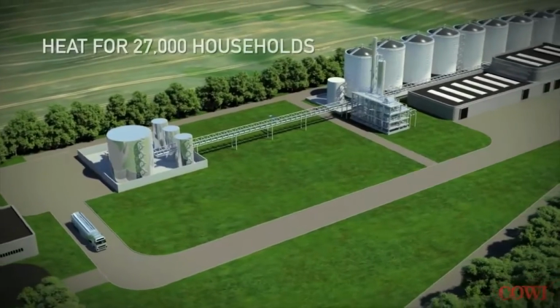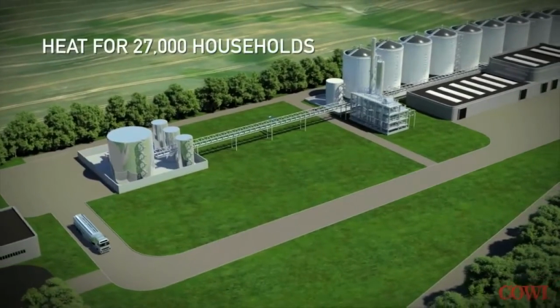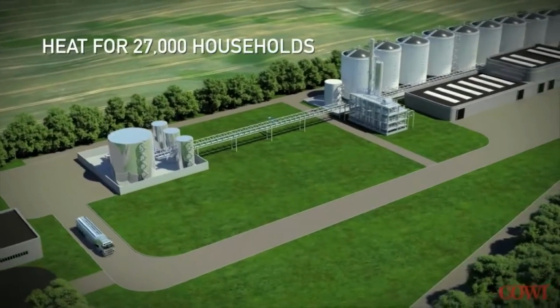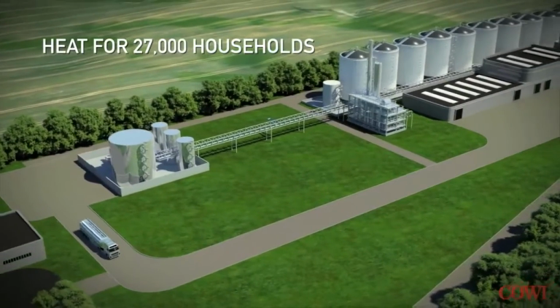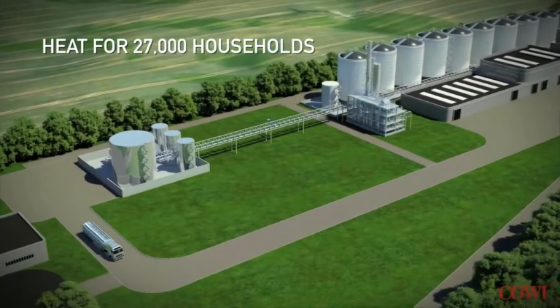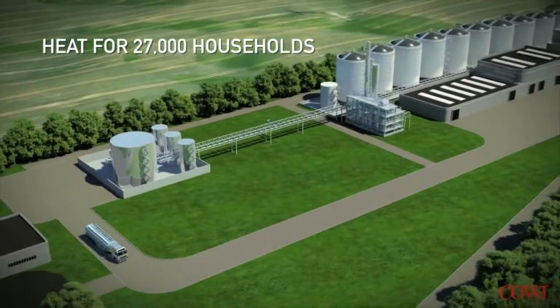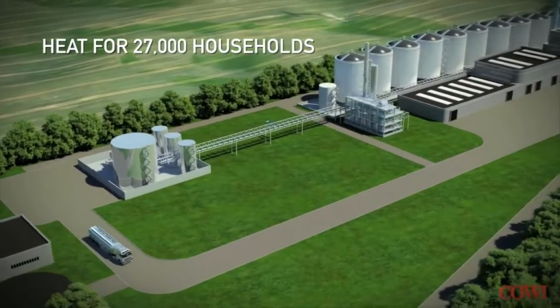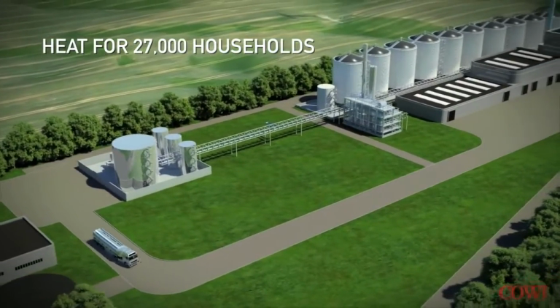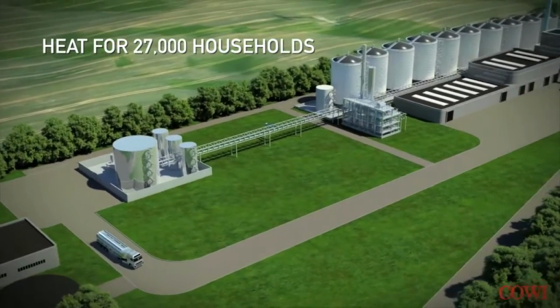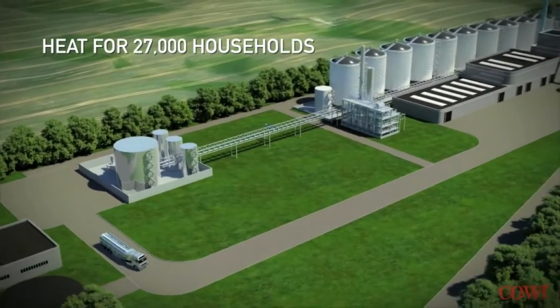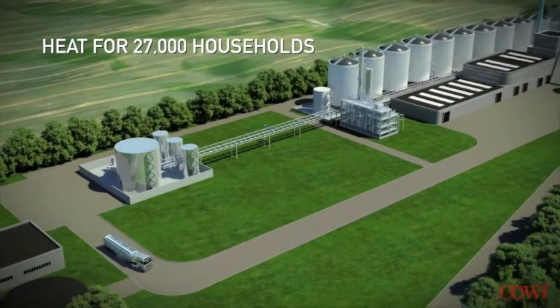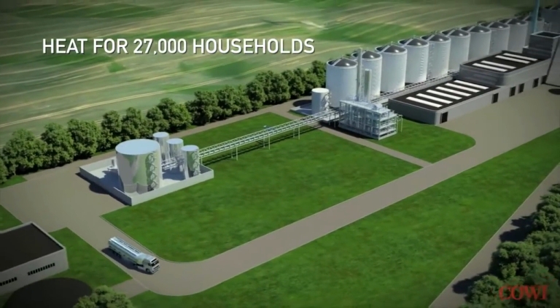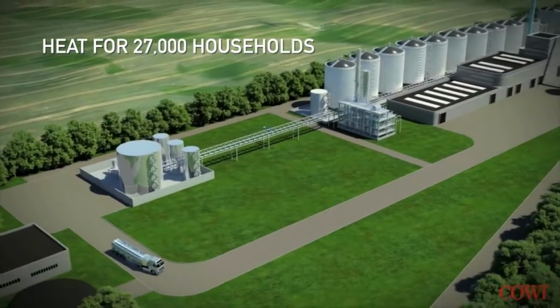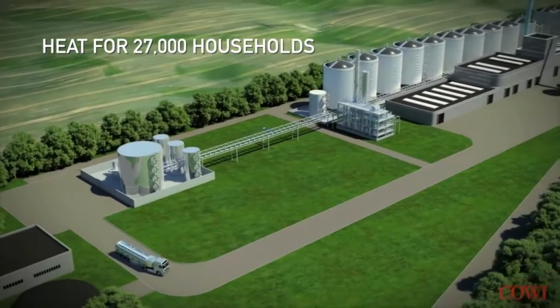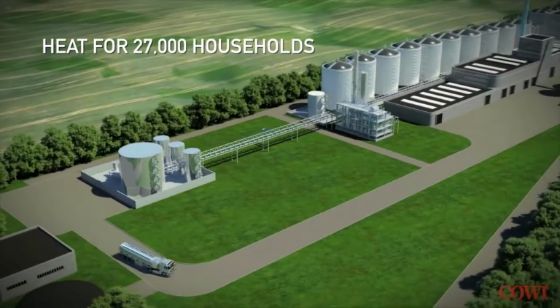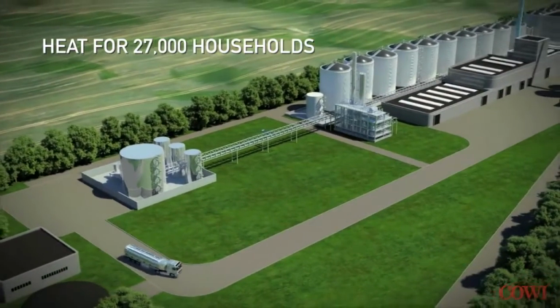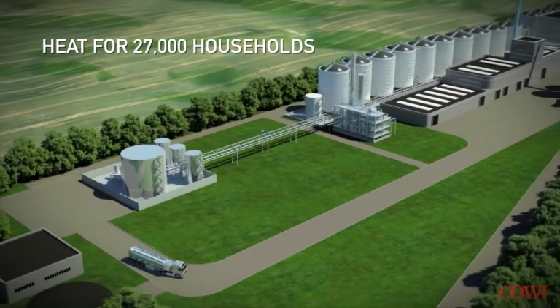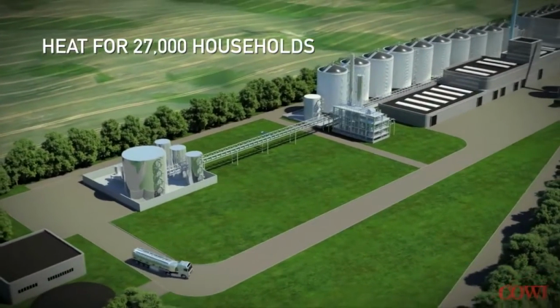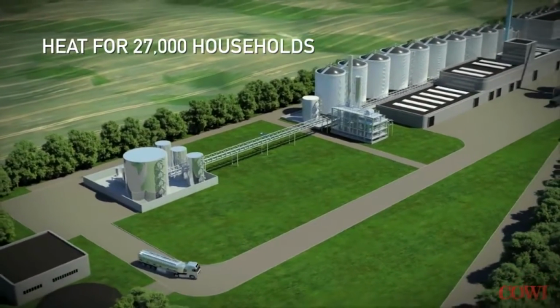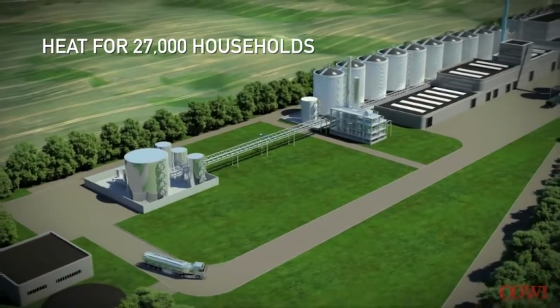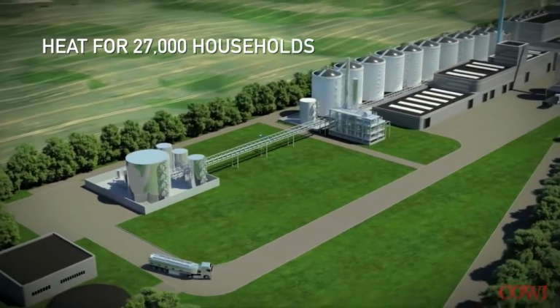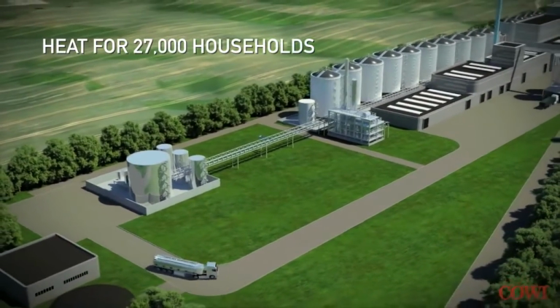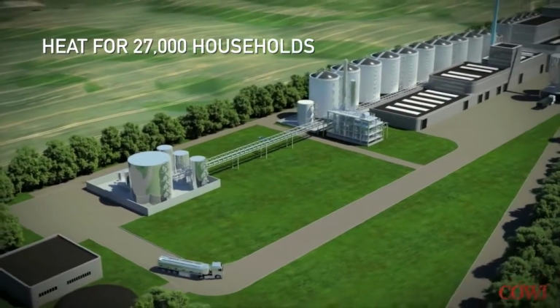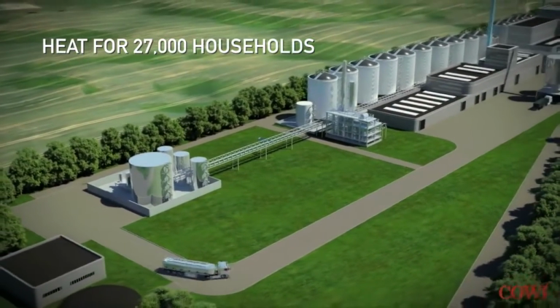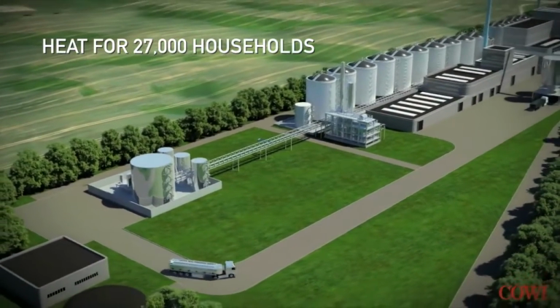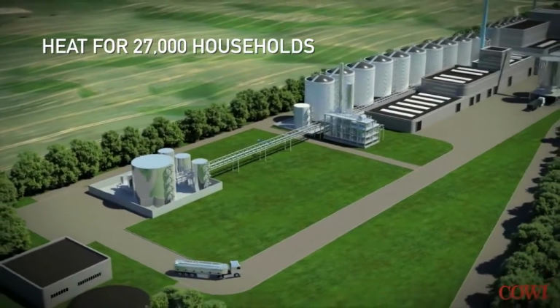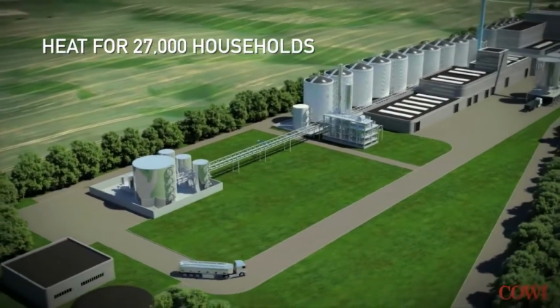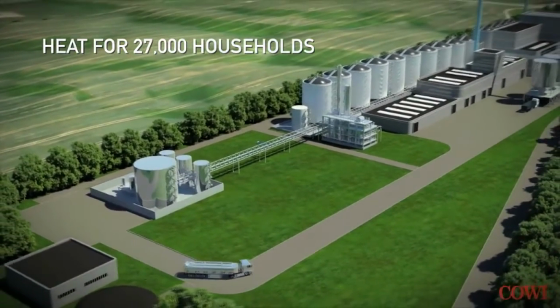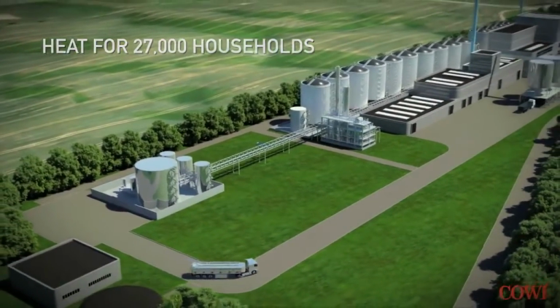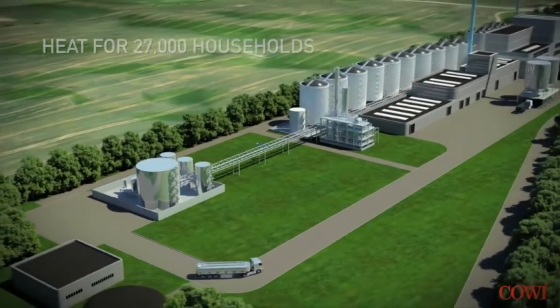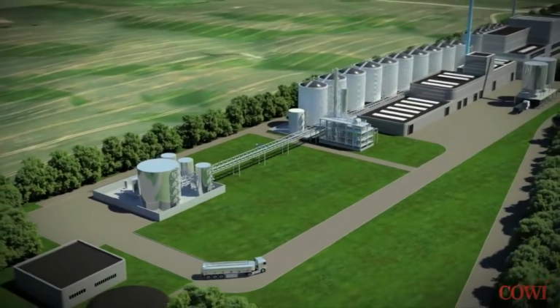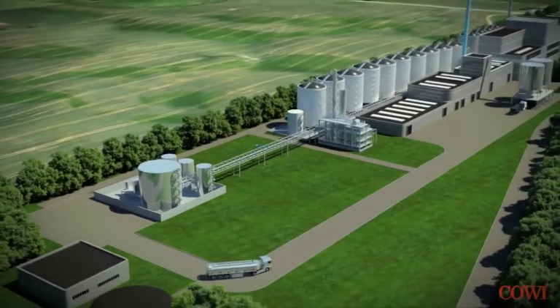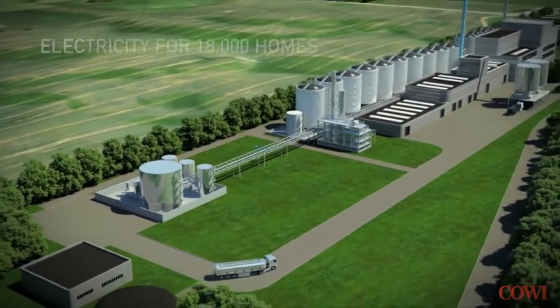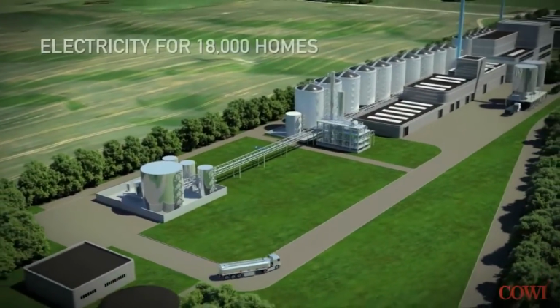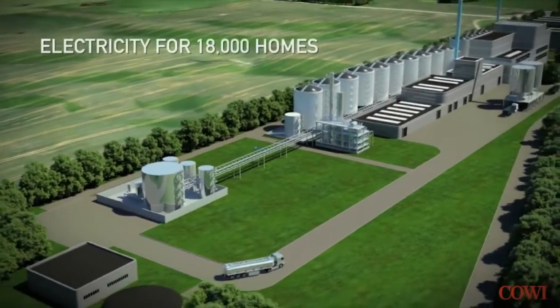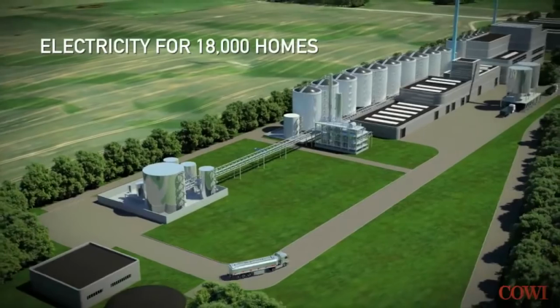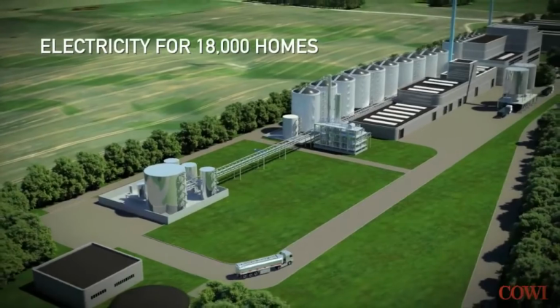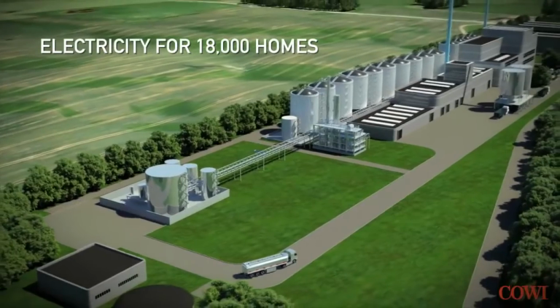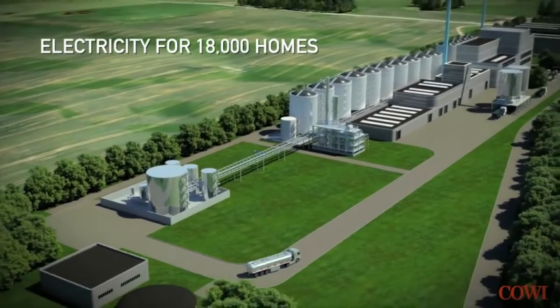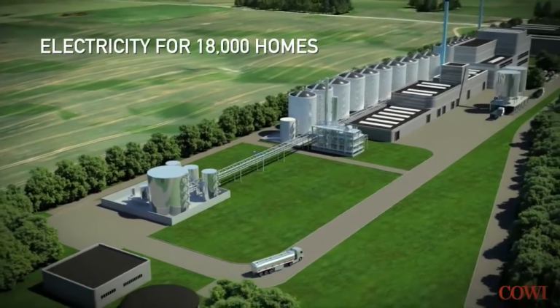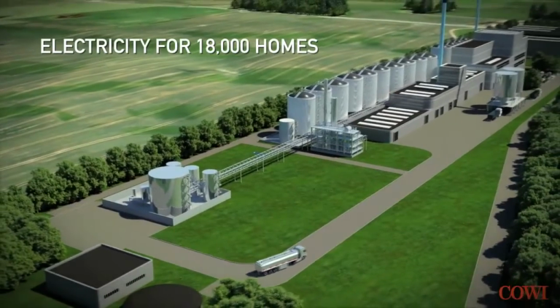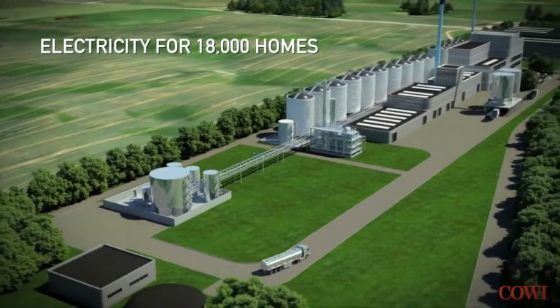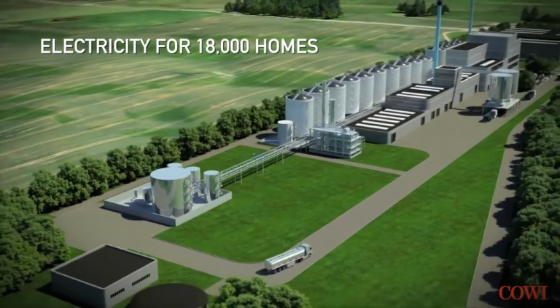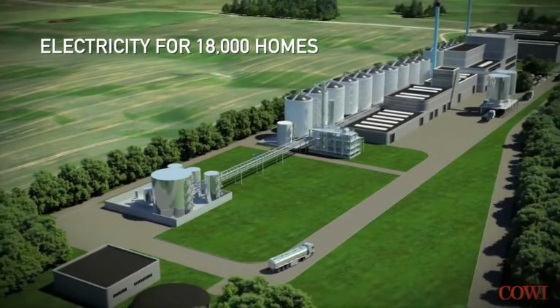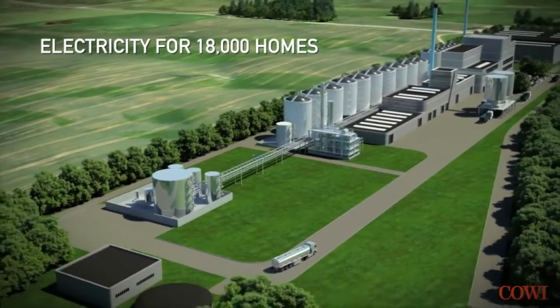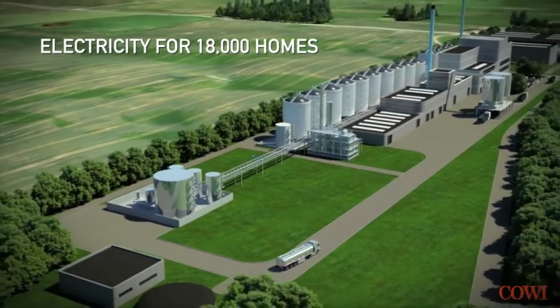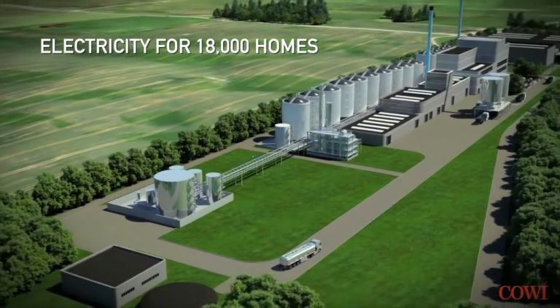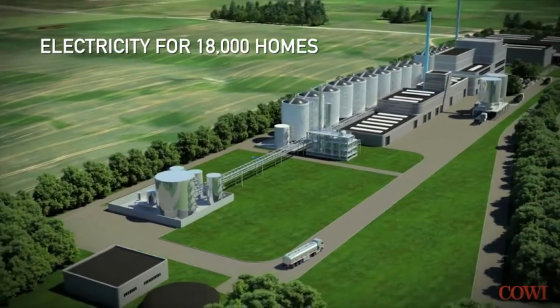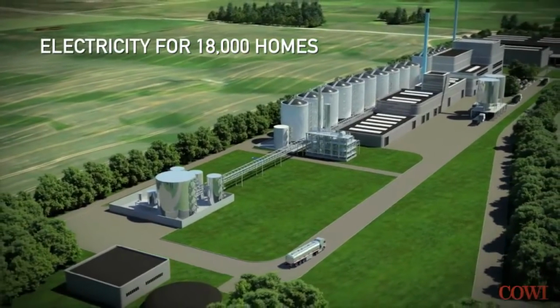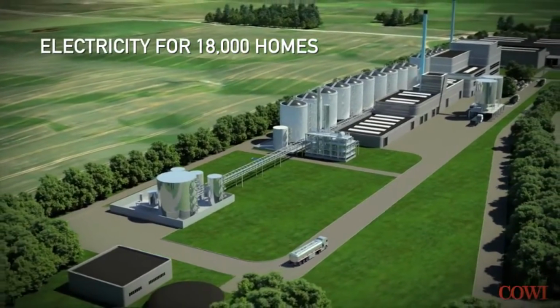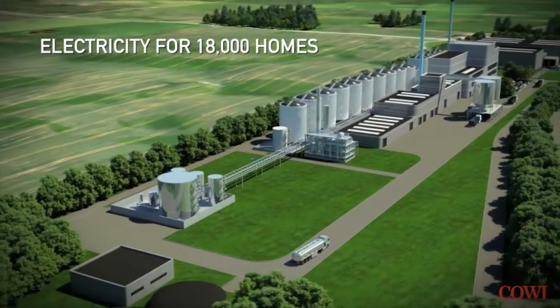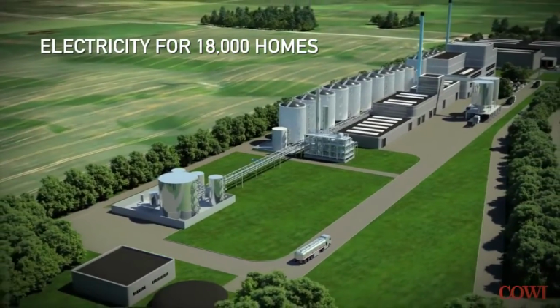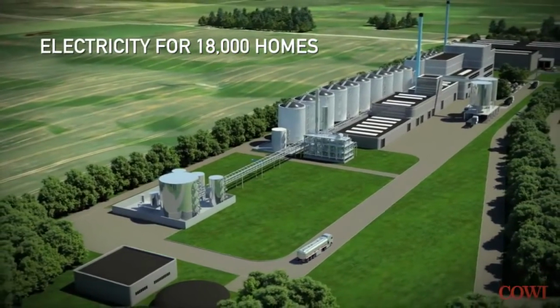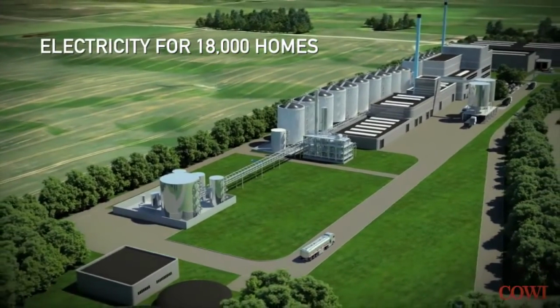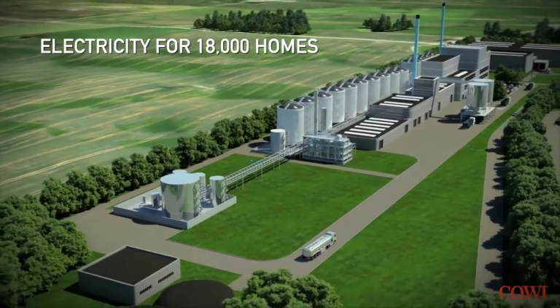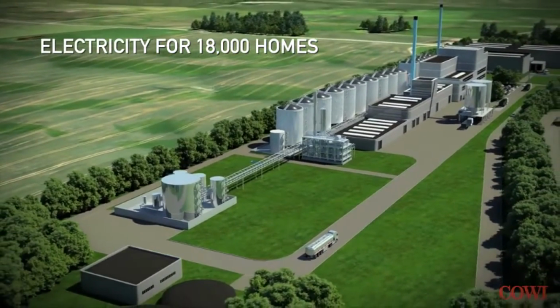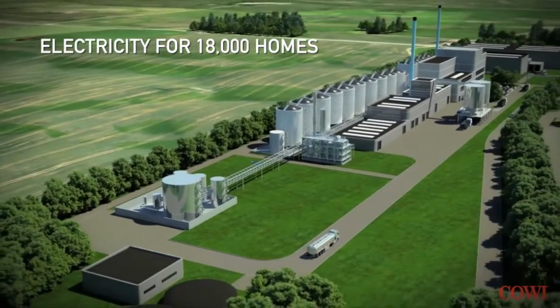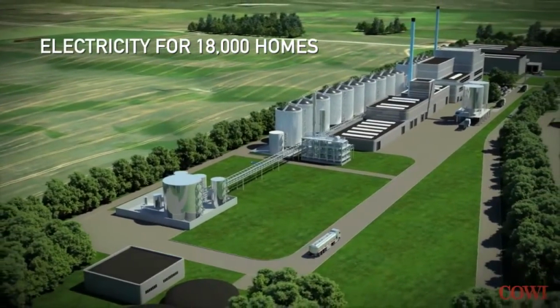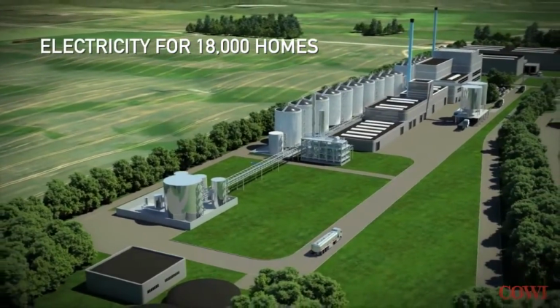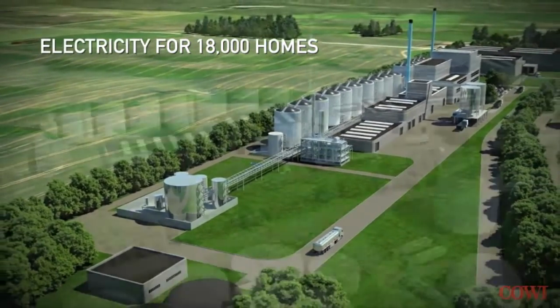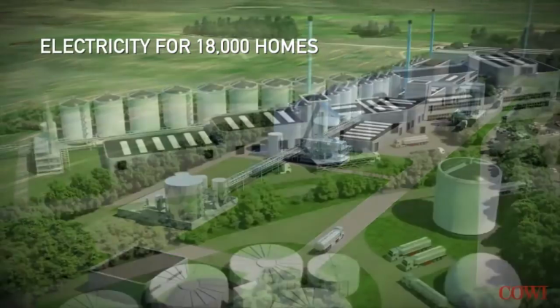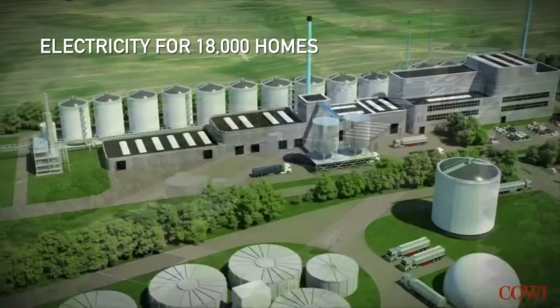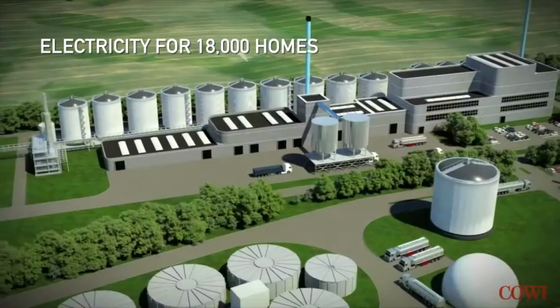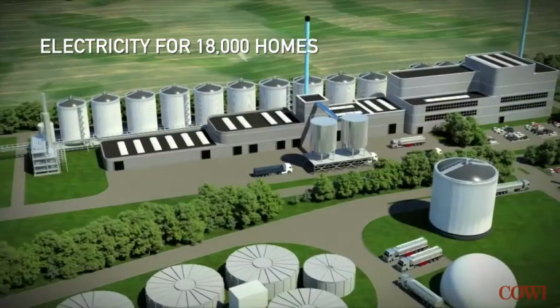The refinery will be able to heat up 27,000 households and produce electricity for nearly 18,000 homes.